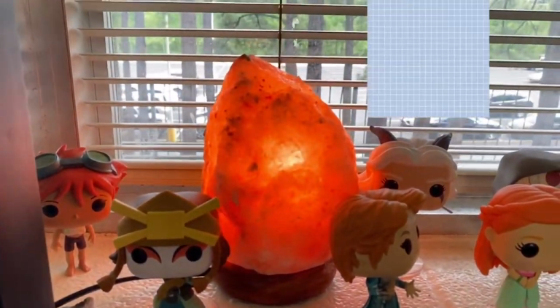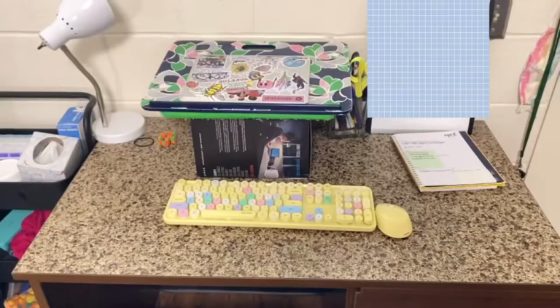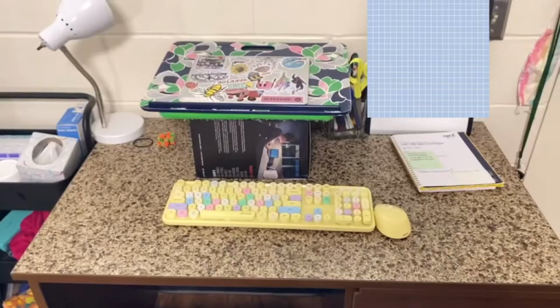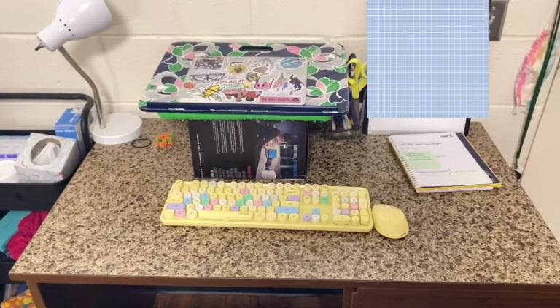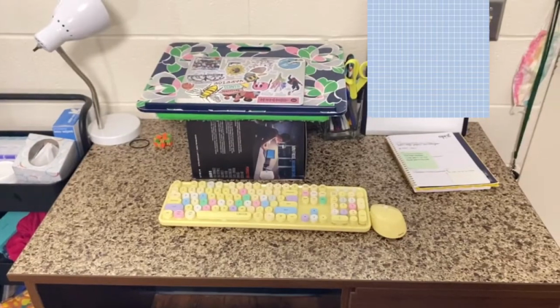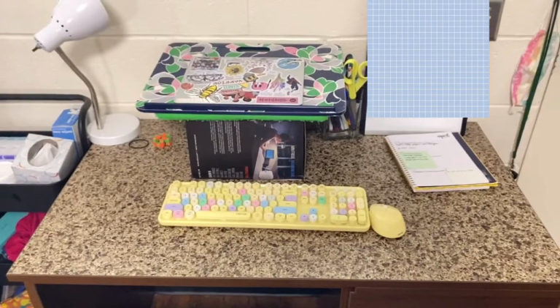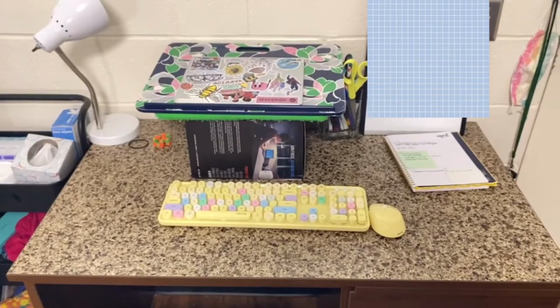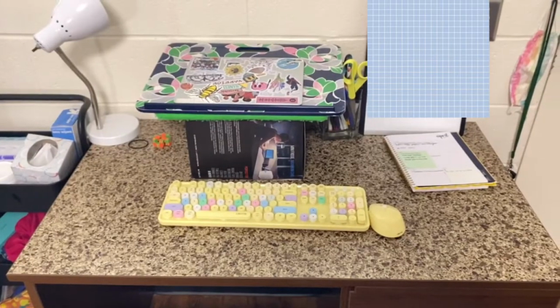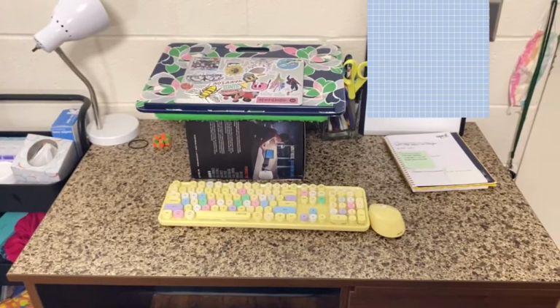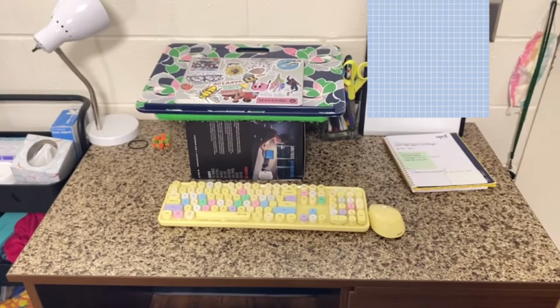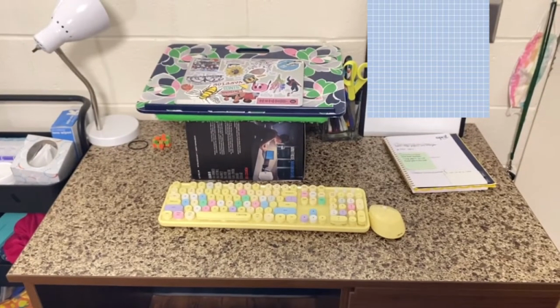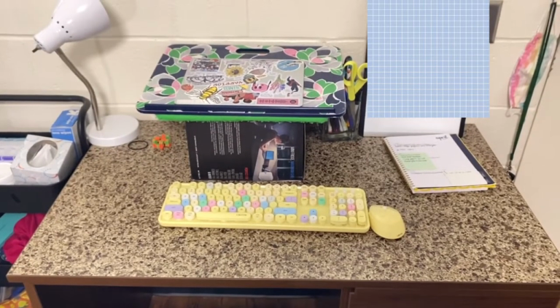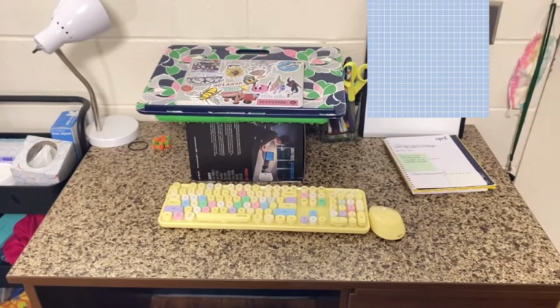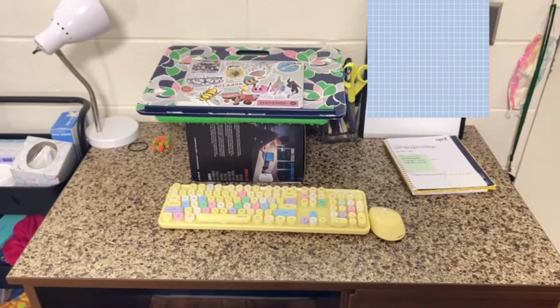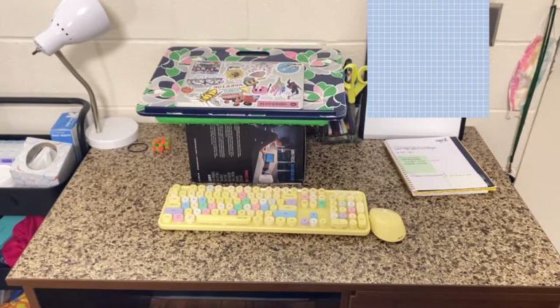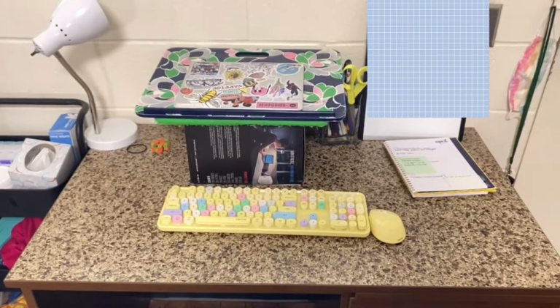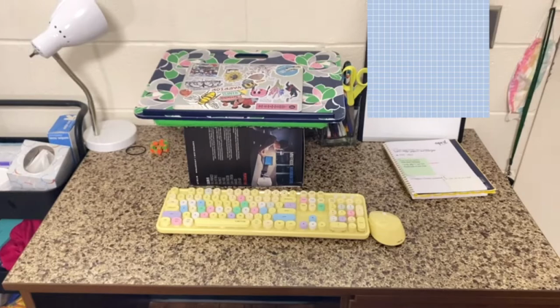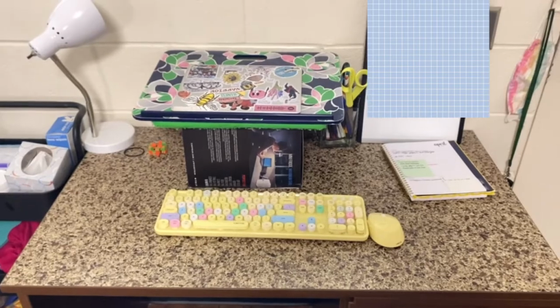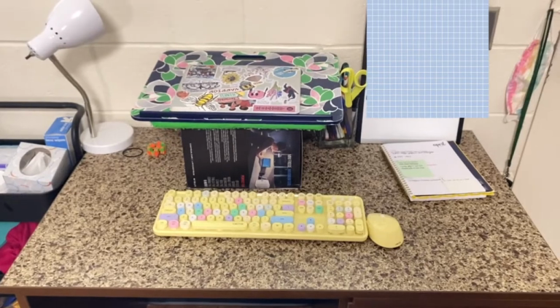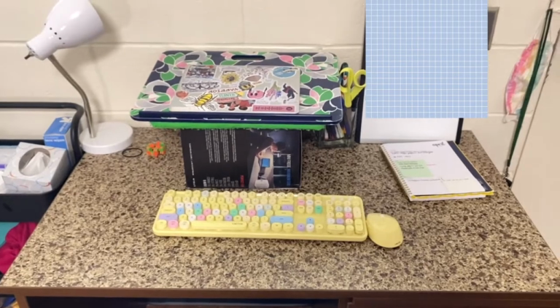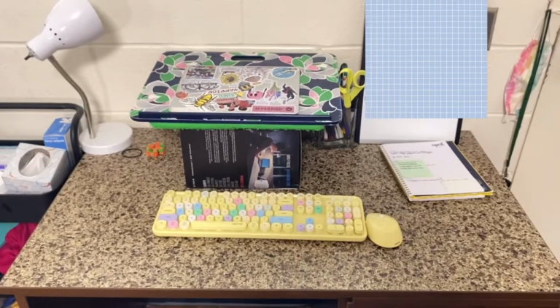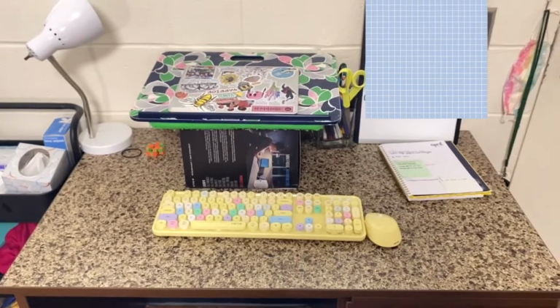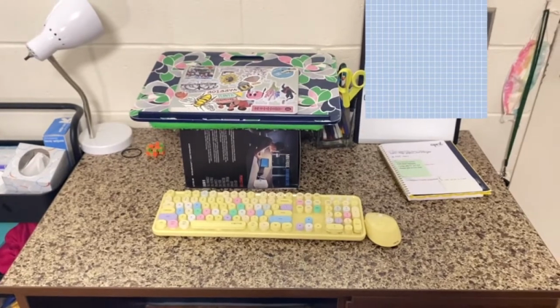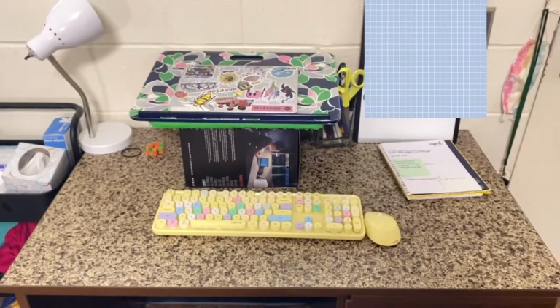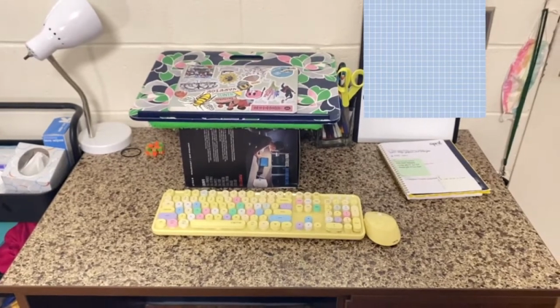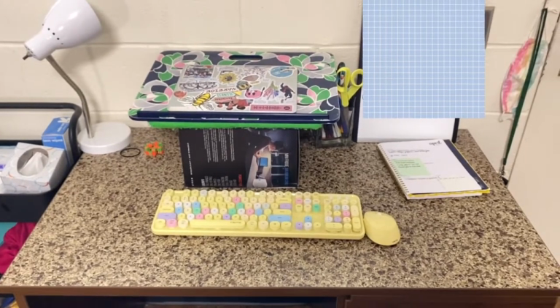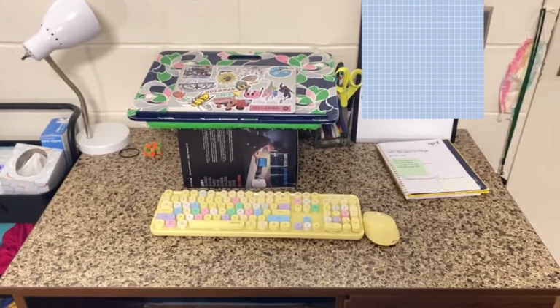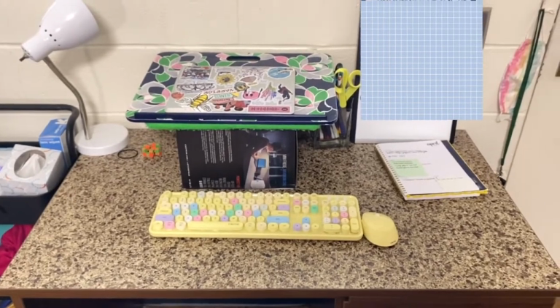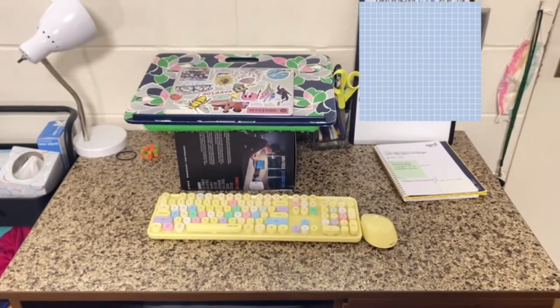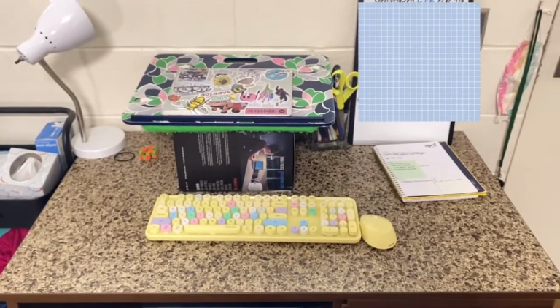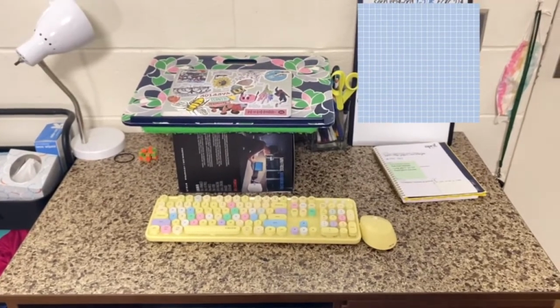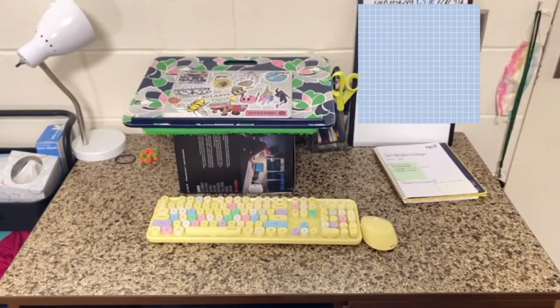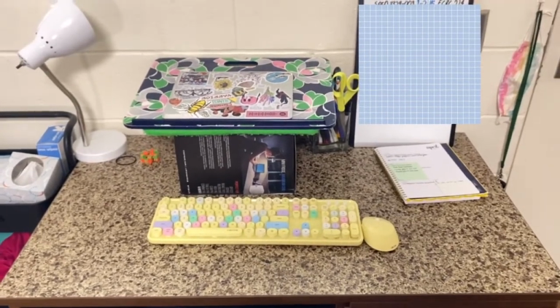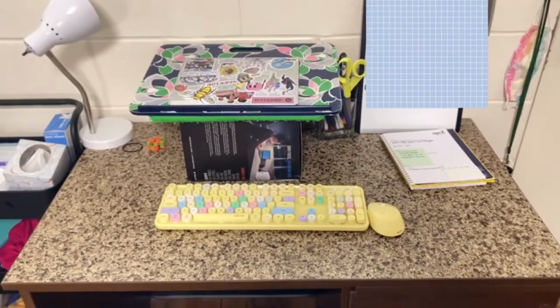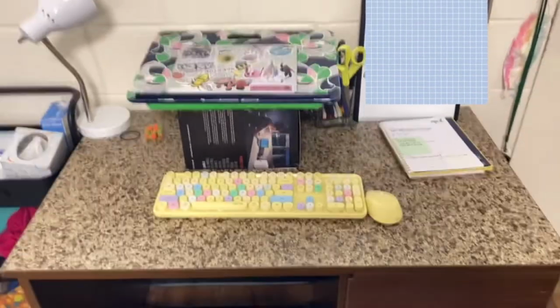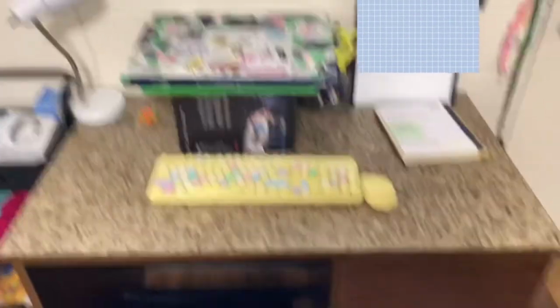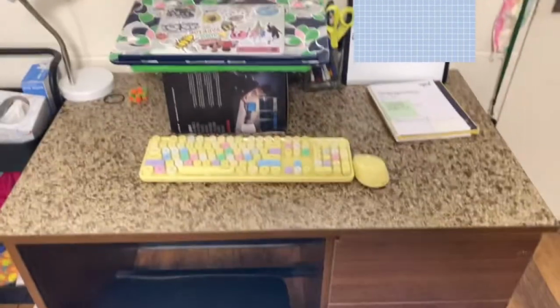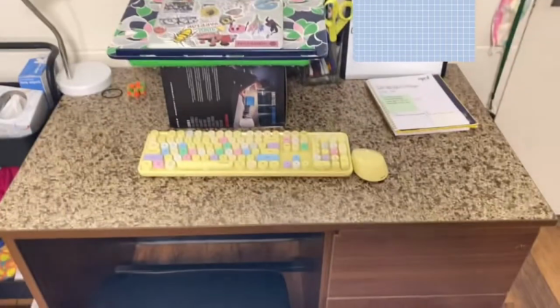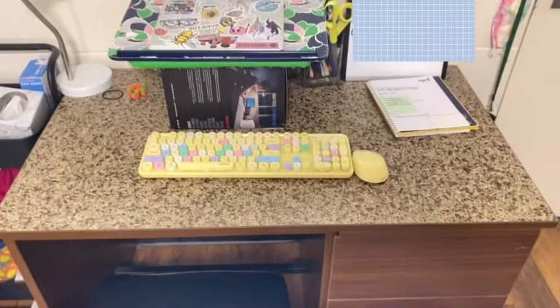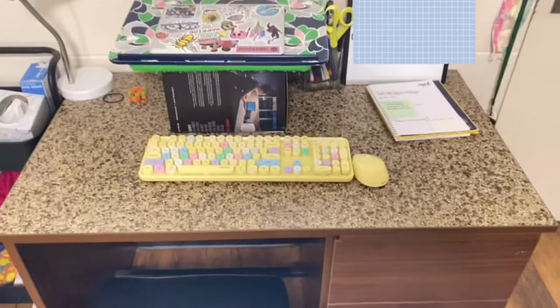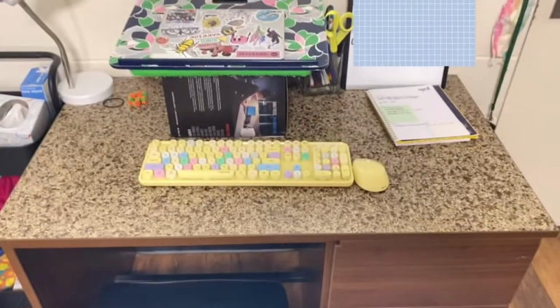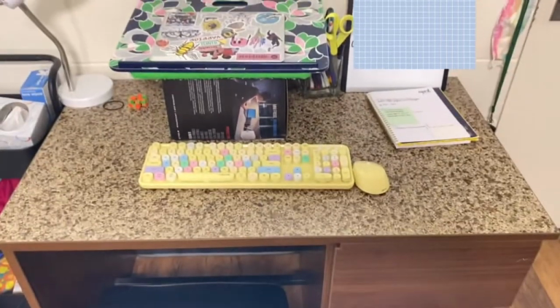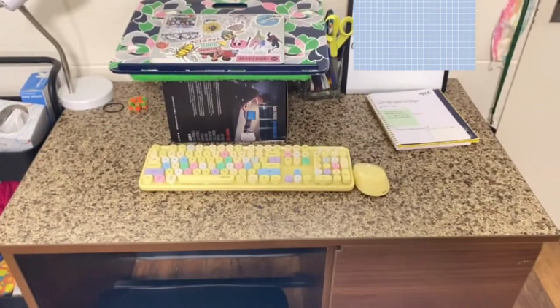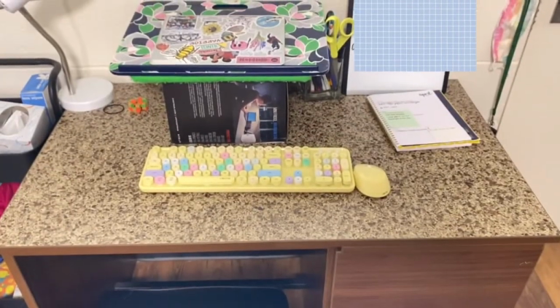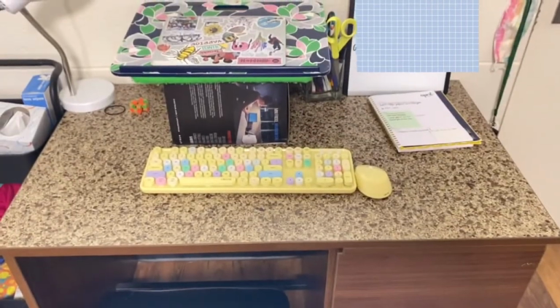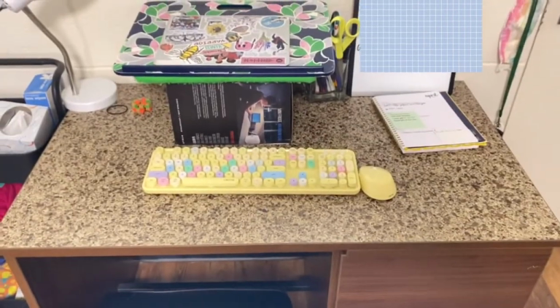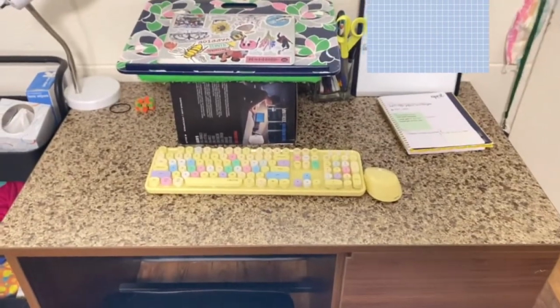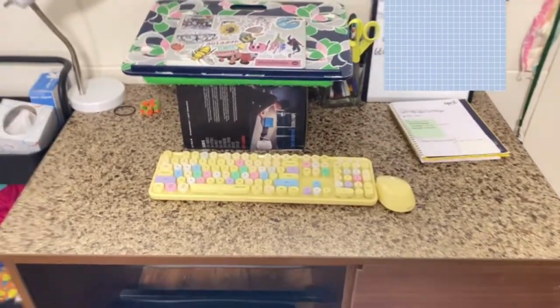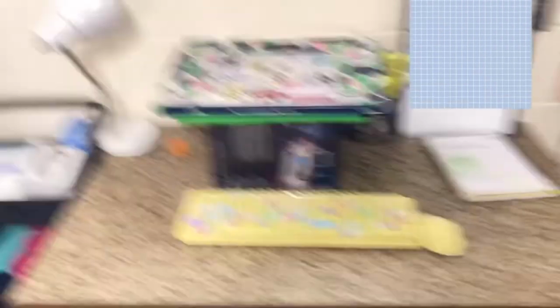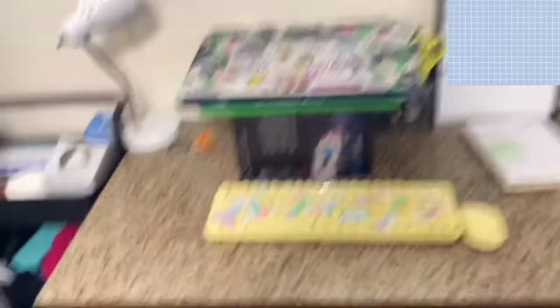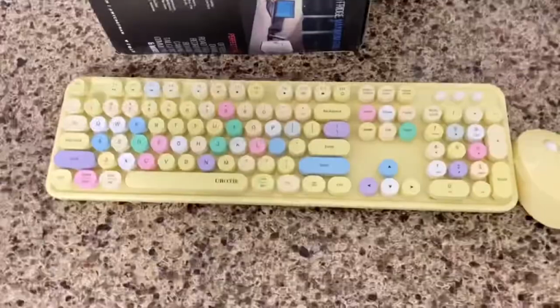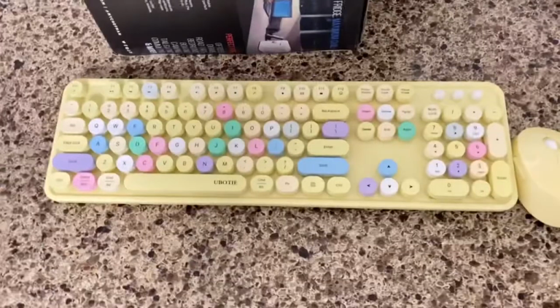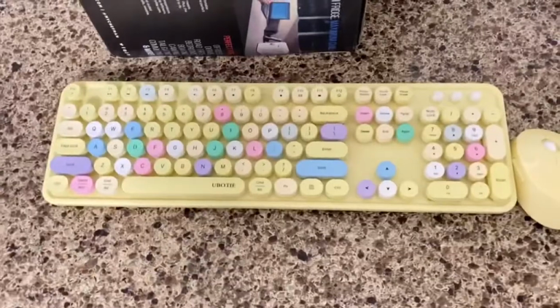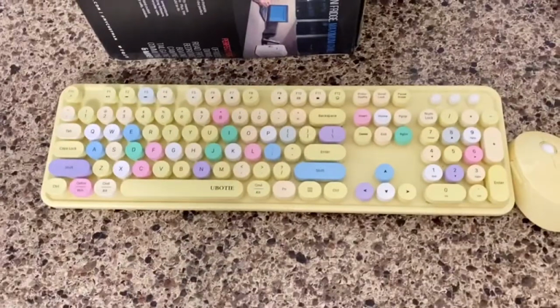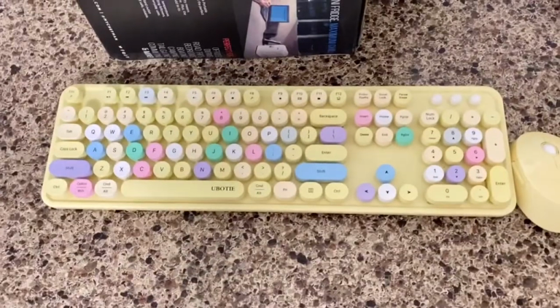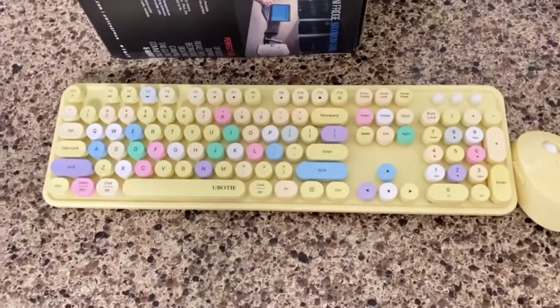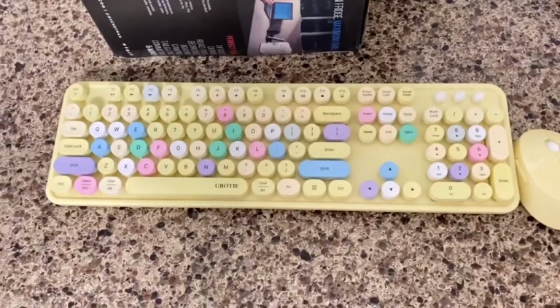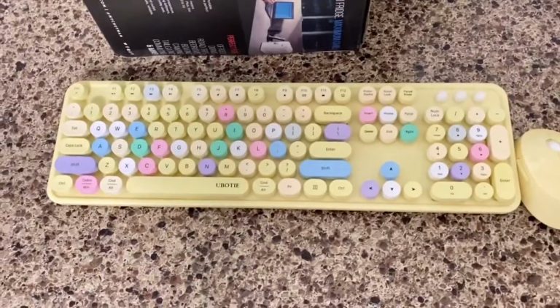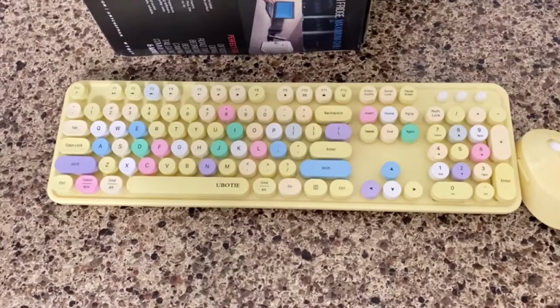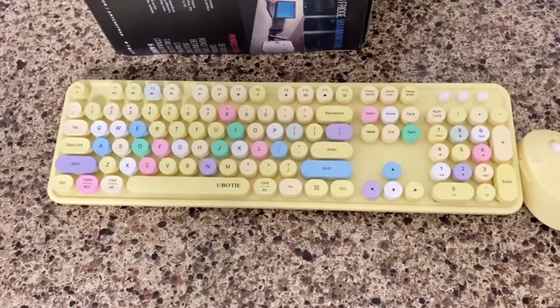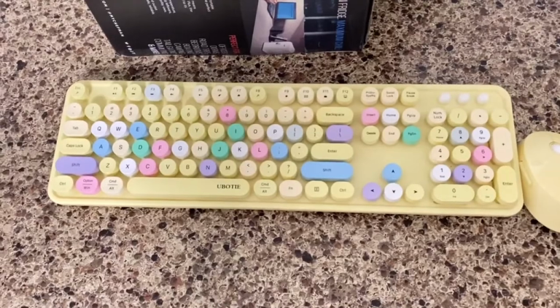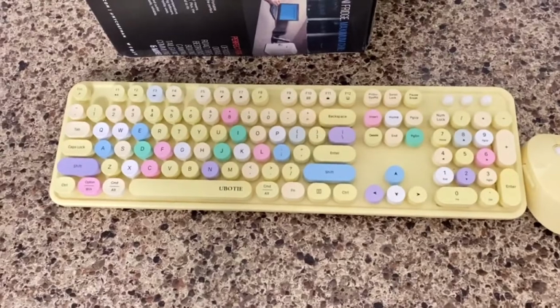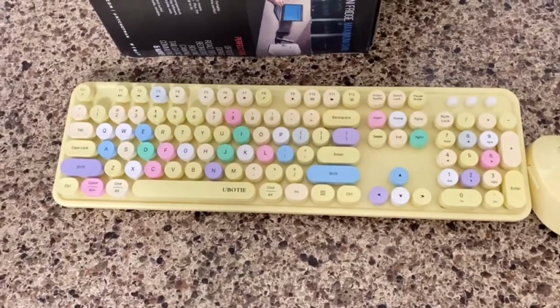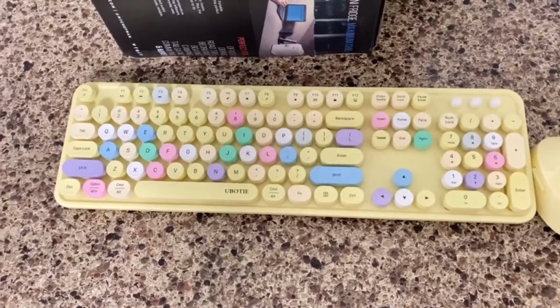Can't forget about my salt lamp. This is the desk where I do school — I have my laptop up on a box, and then my keyboard, which I love. I think my keyboard's super, super cute.